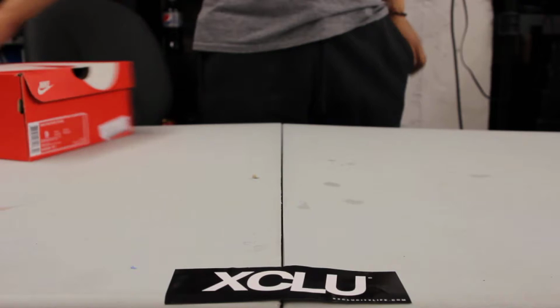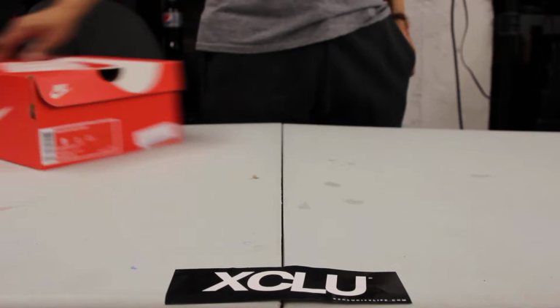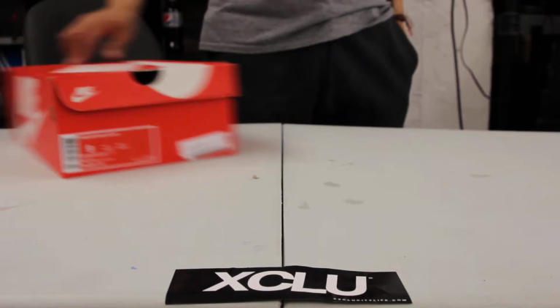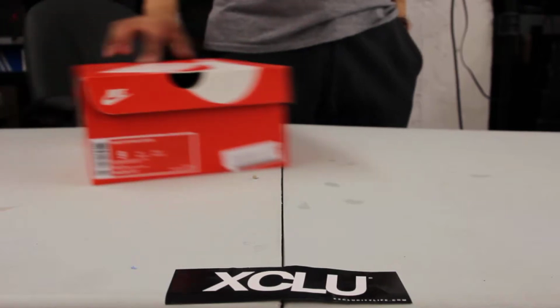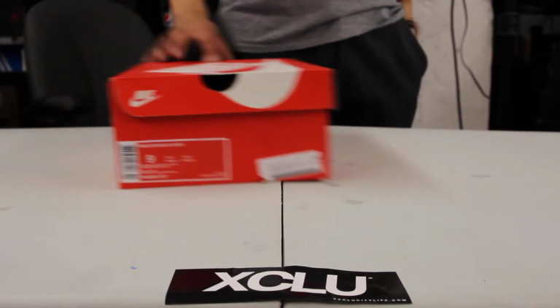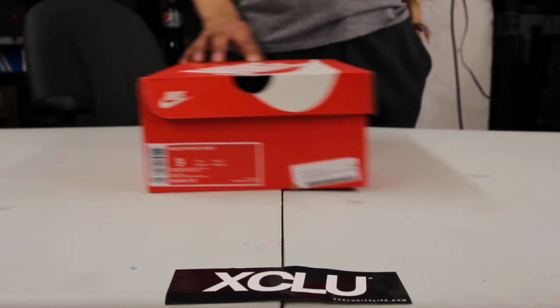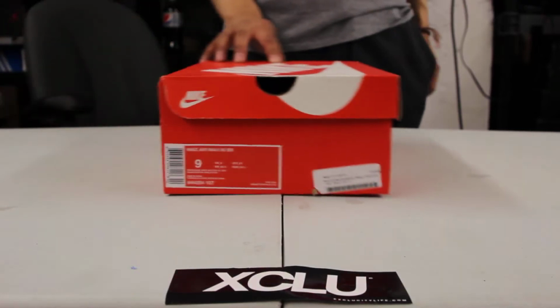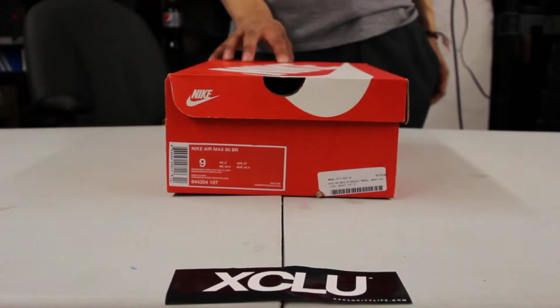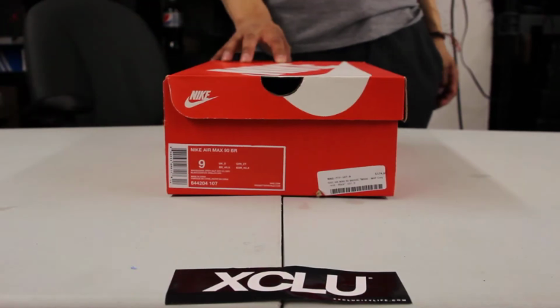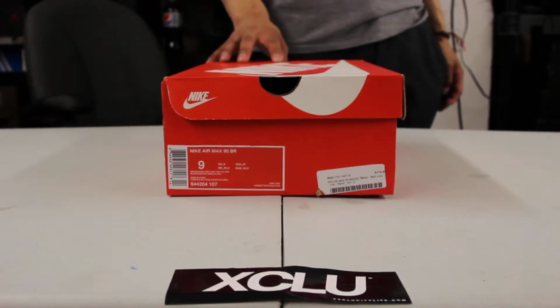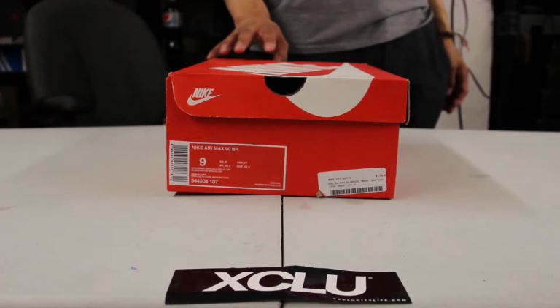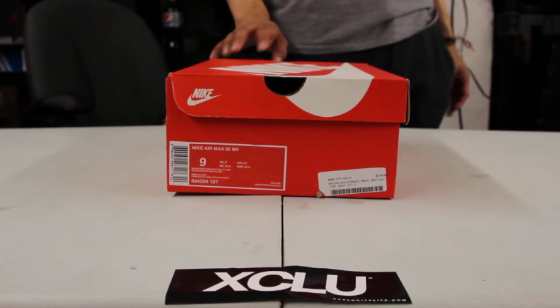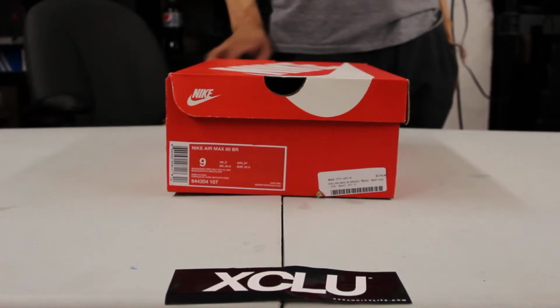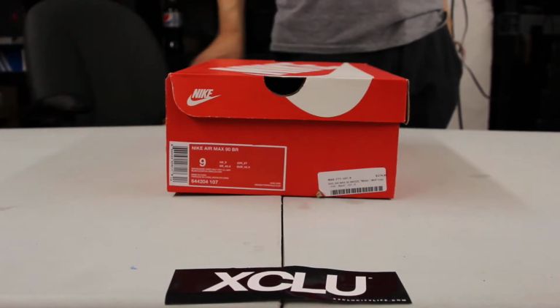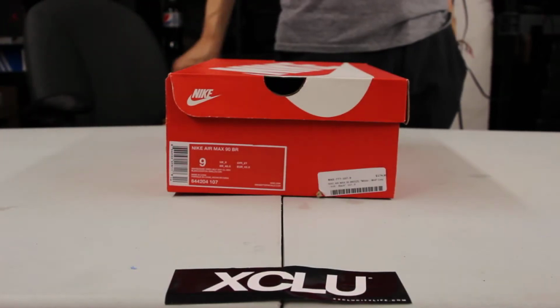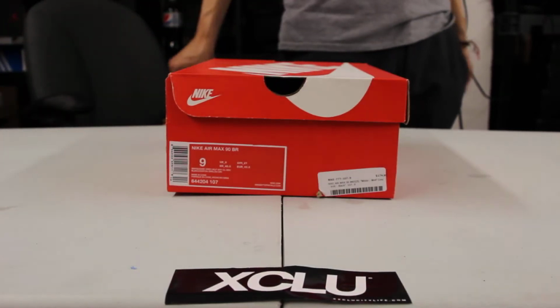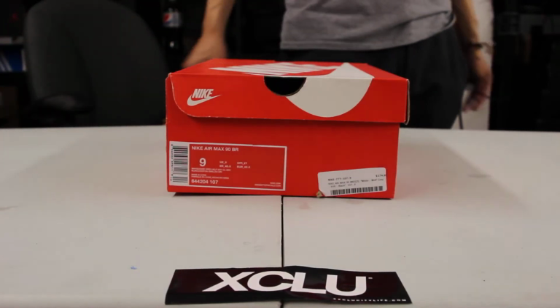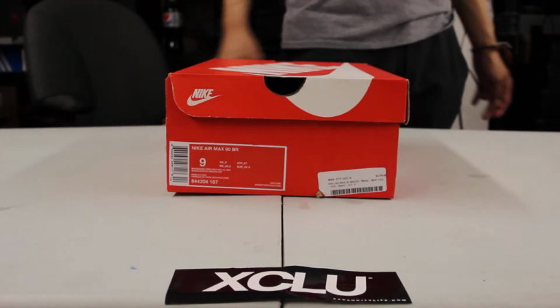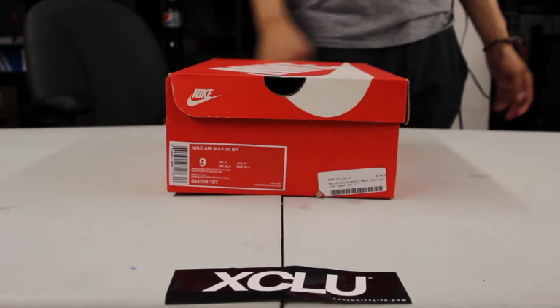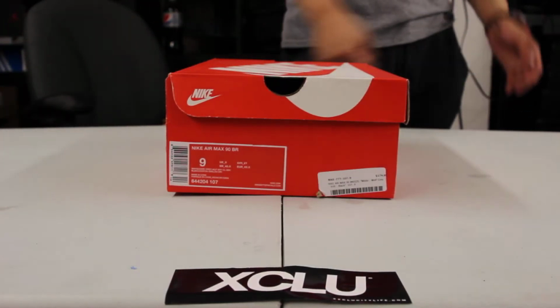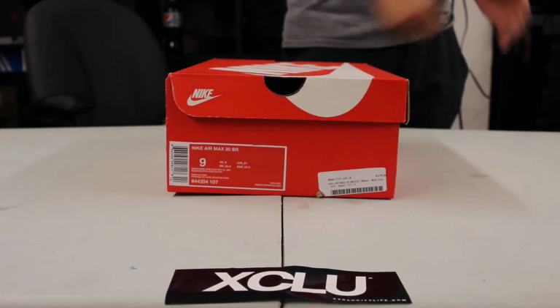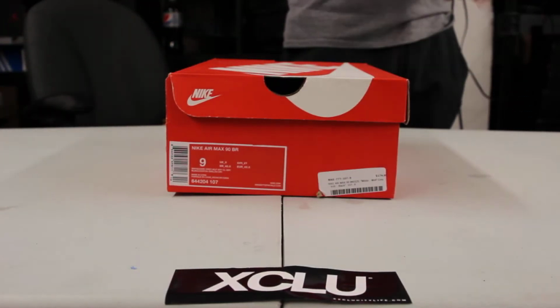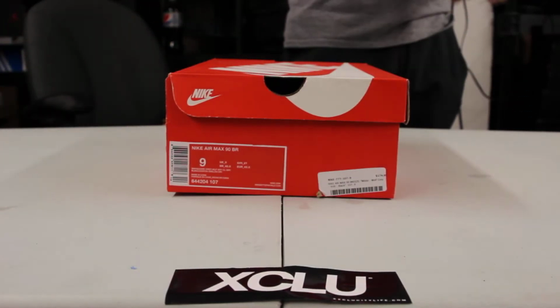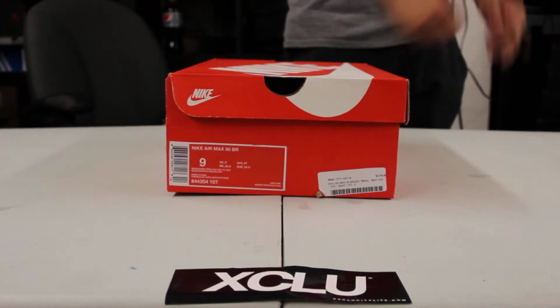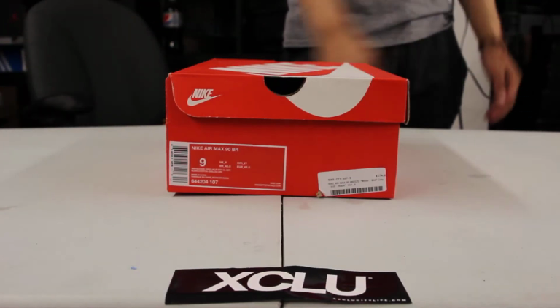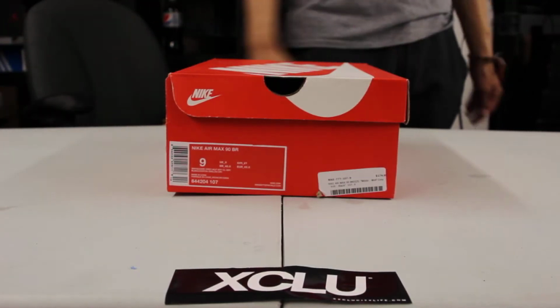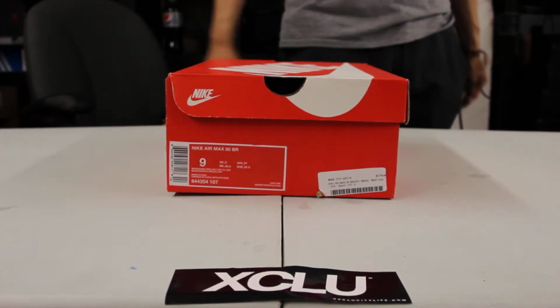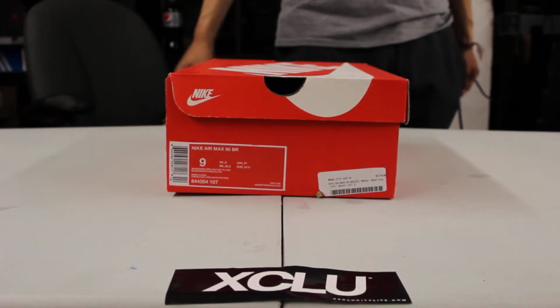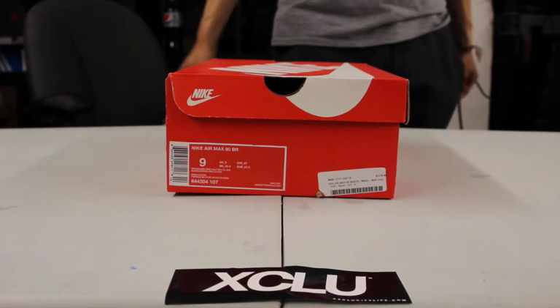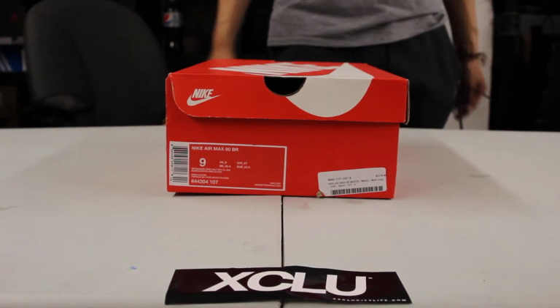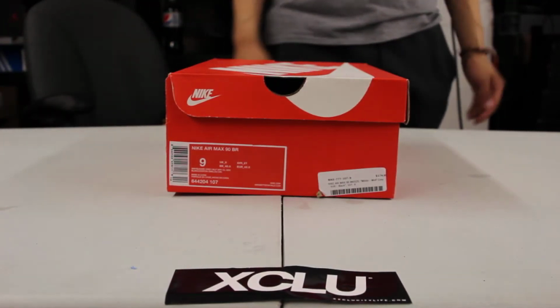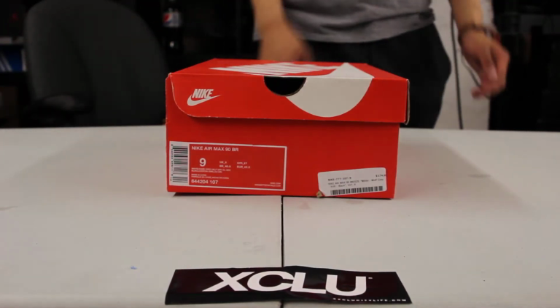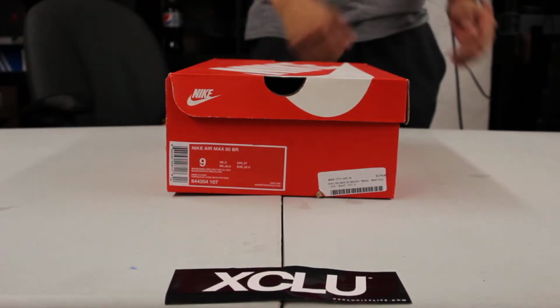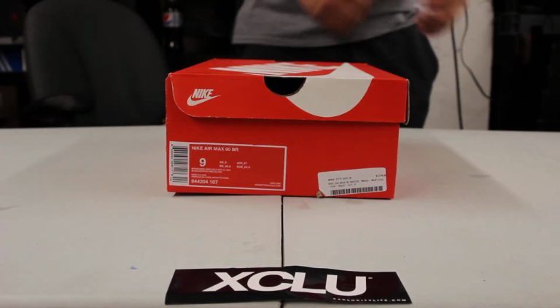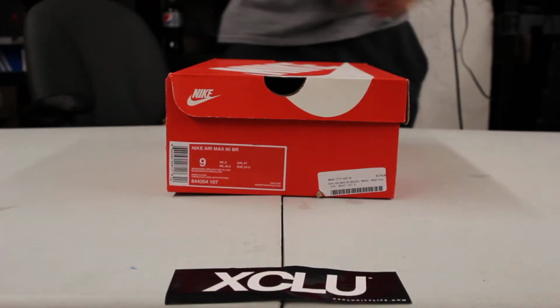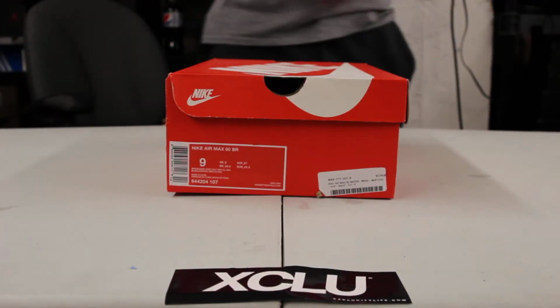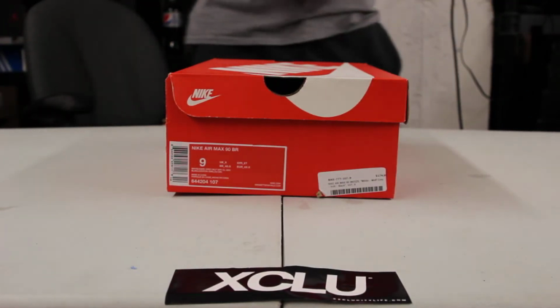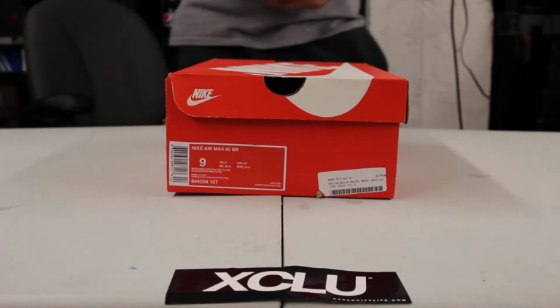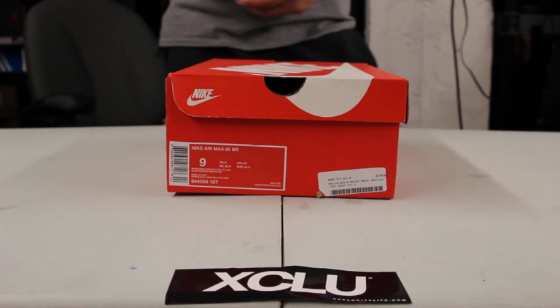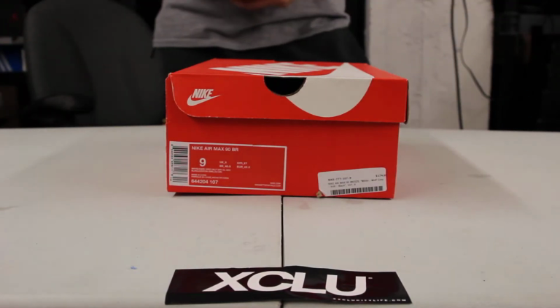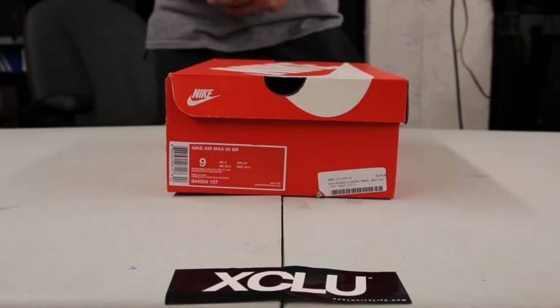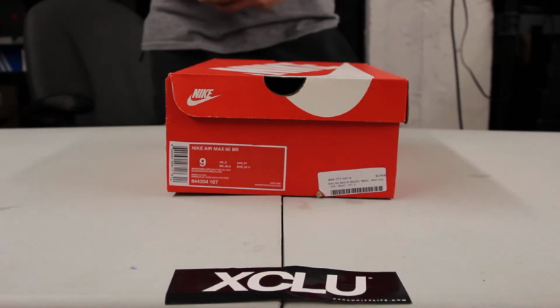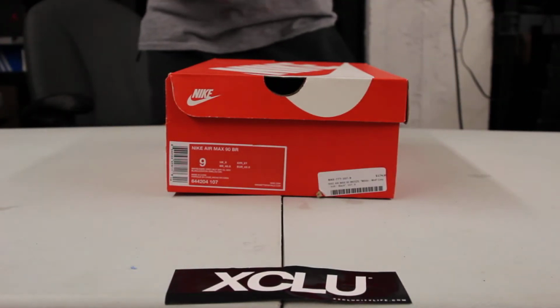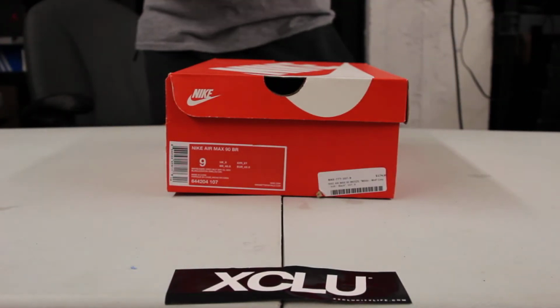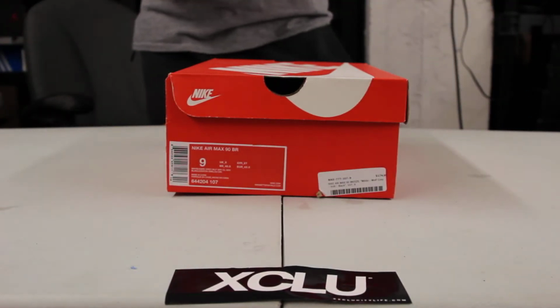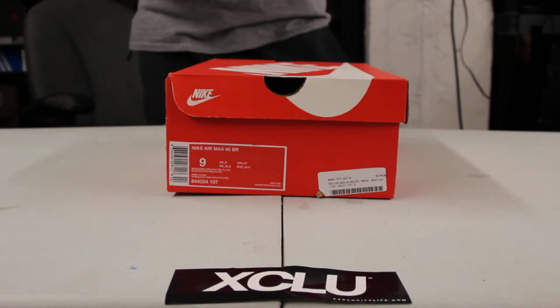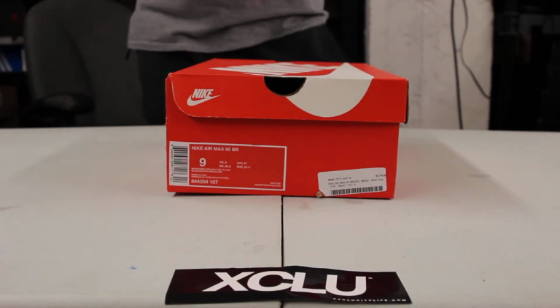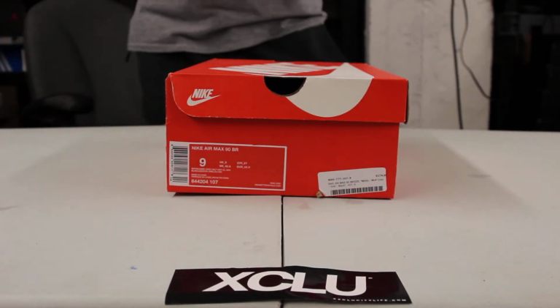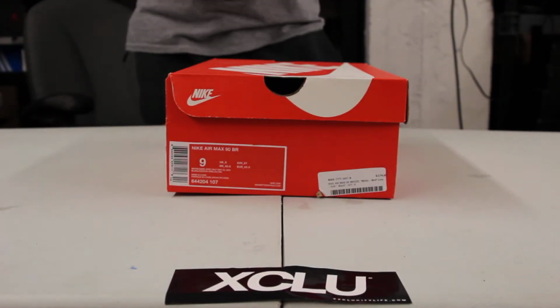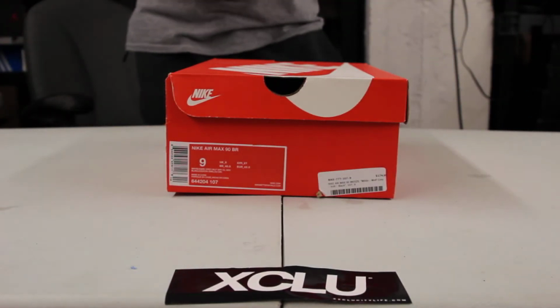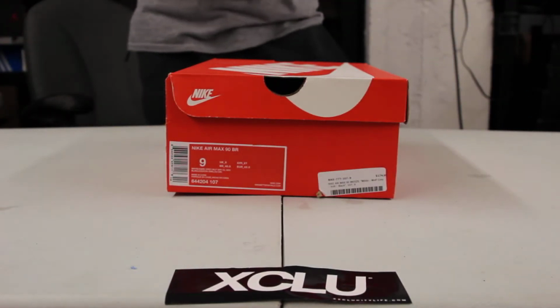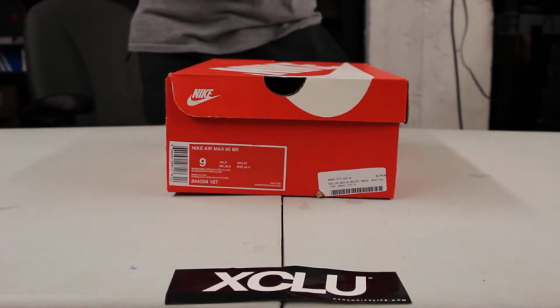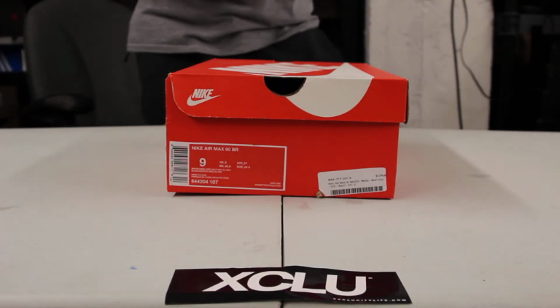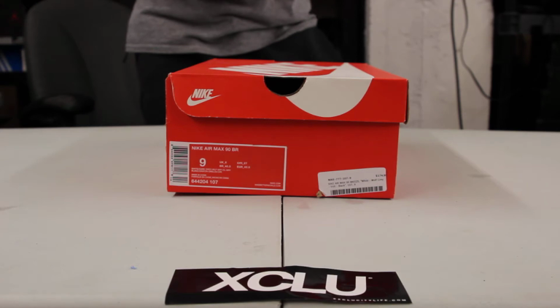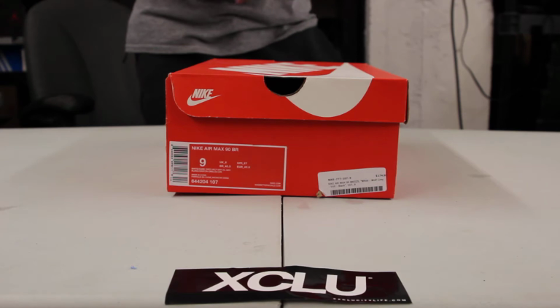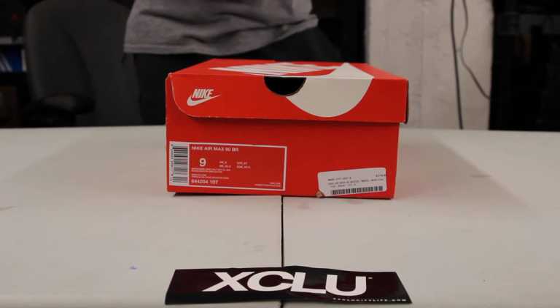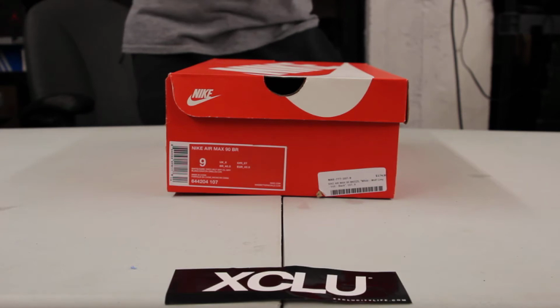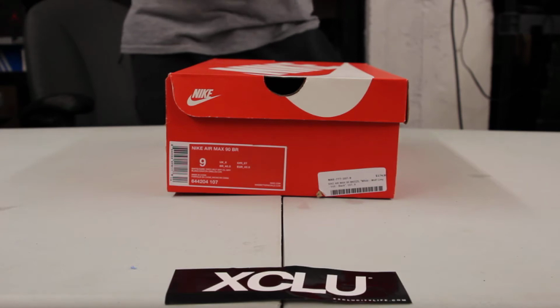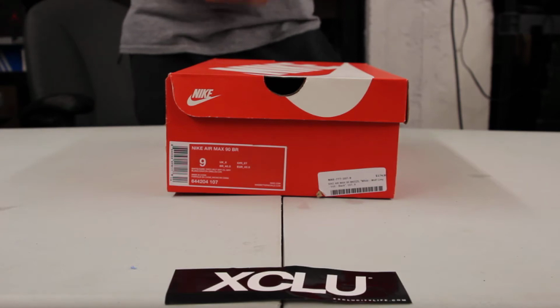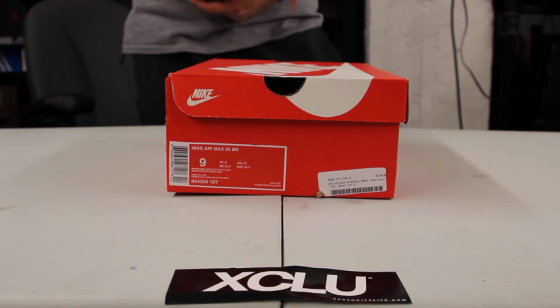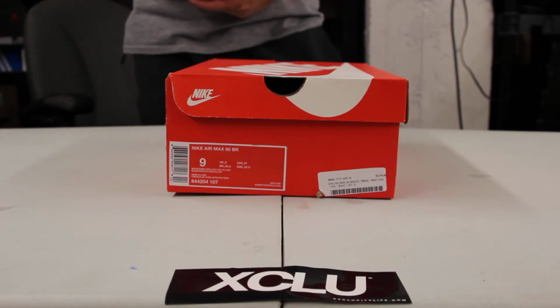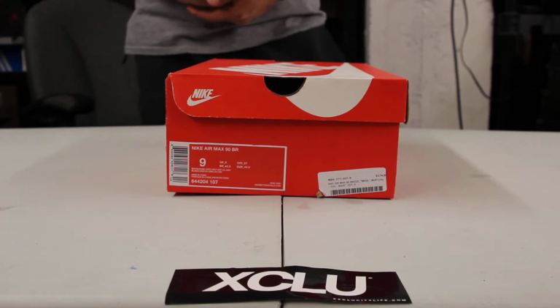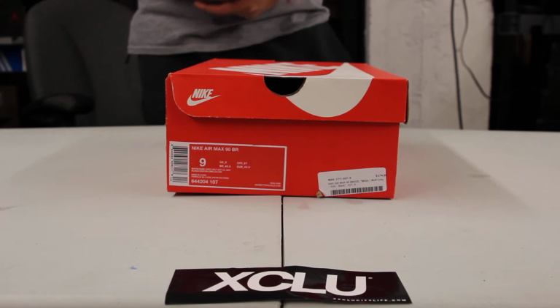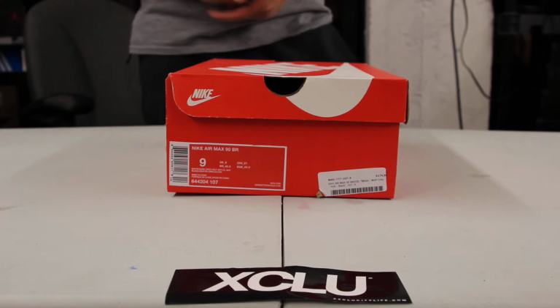What up y'all, it's XCity coming to you with another unboxing video. We got an Air Max 90 BR for you guys.